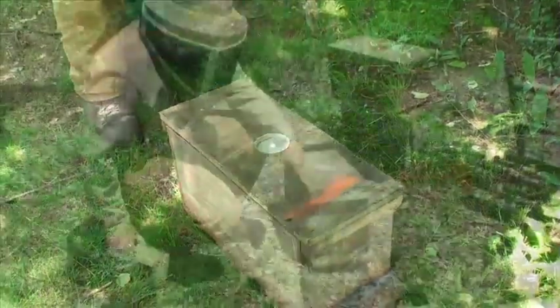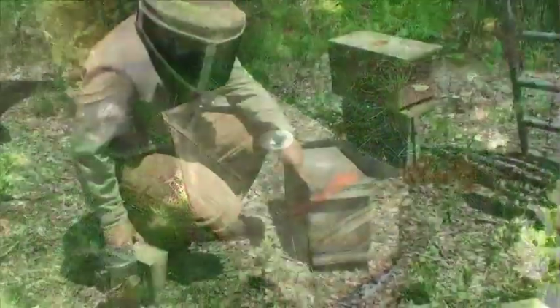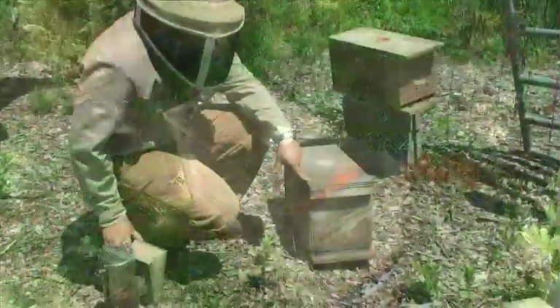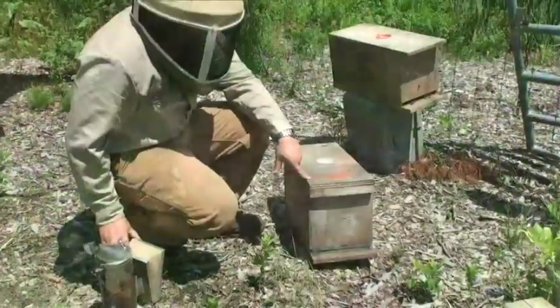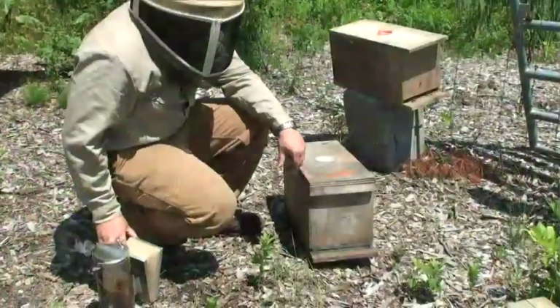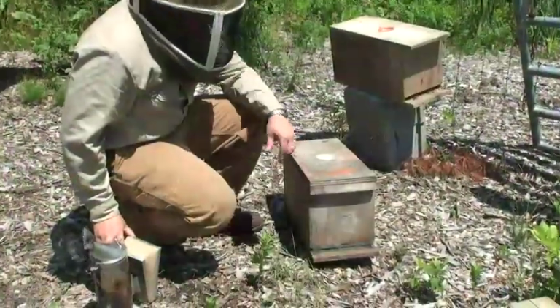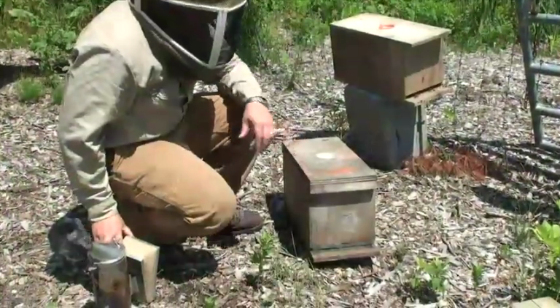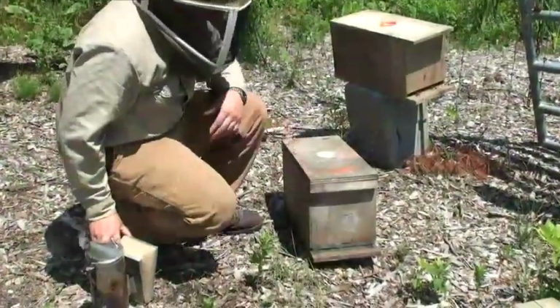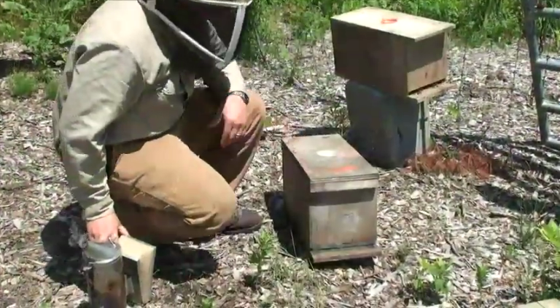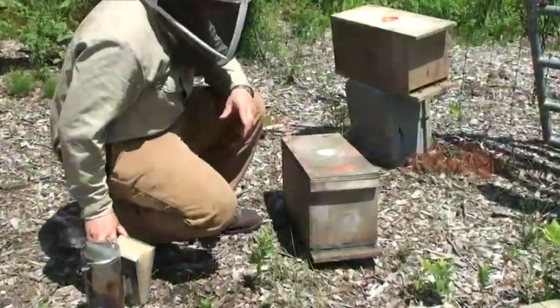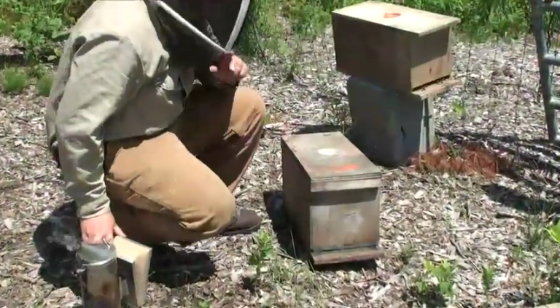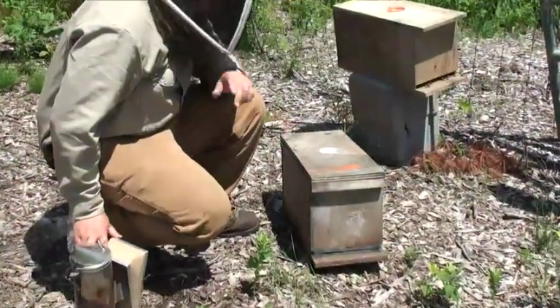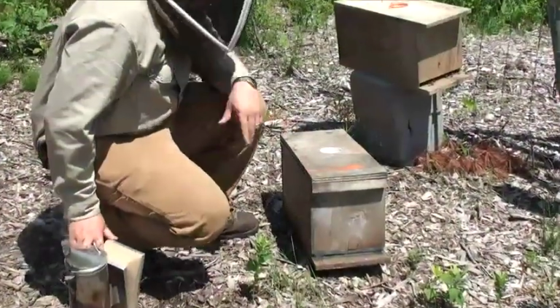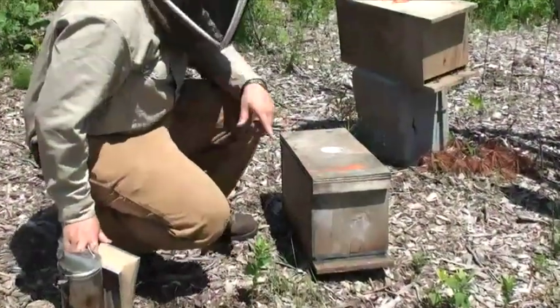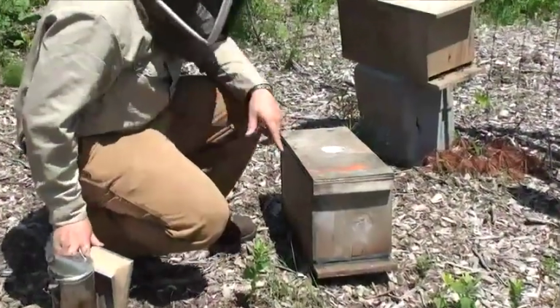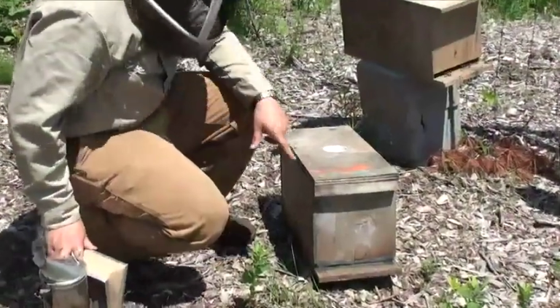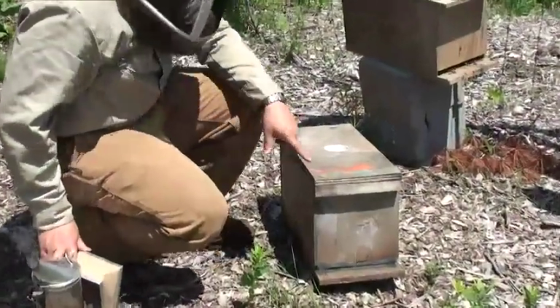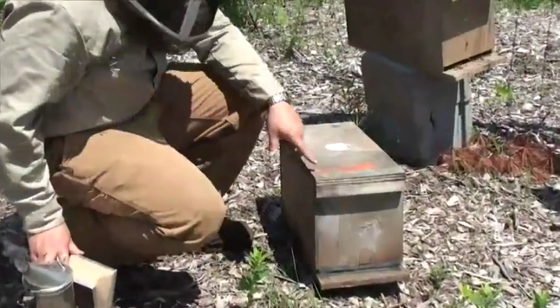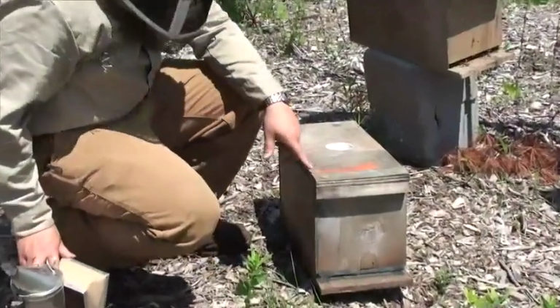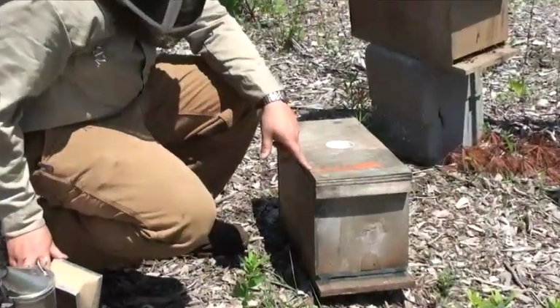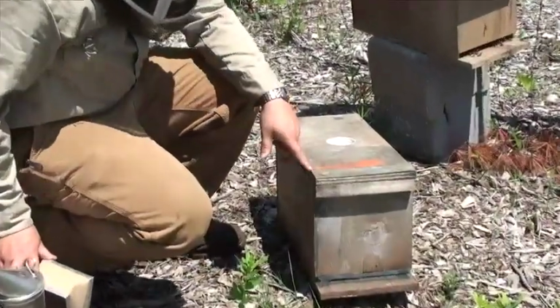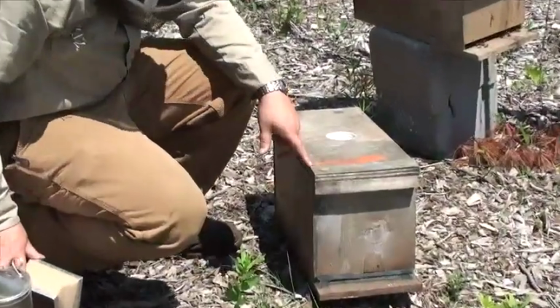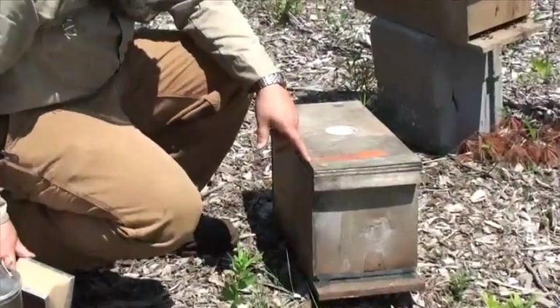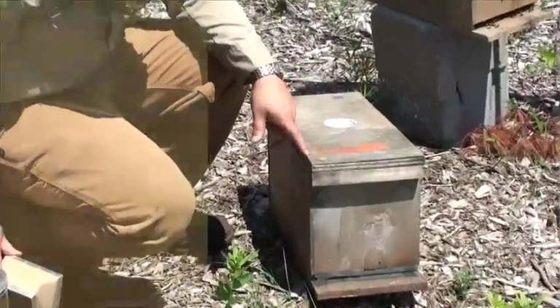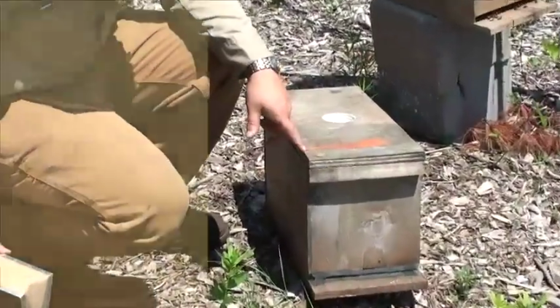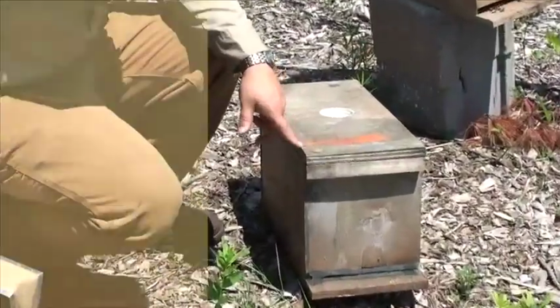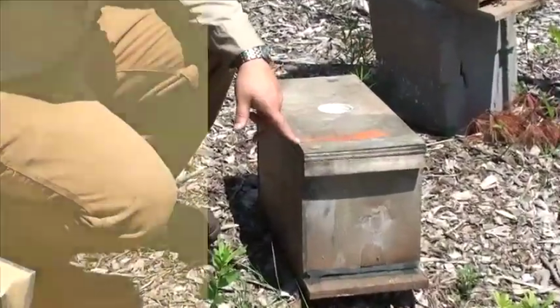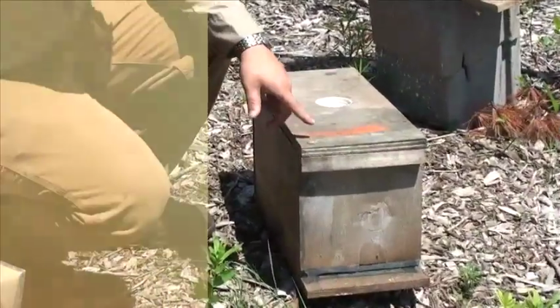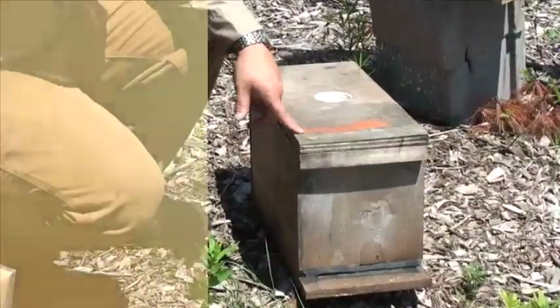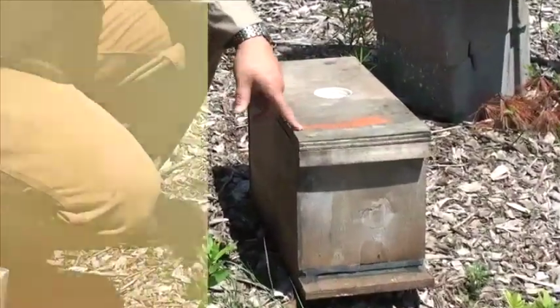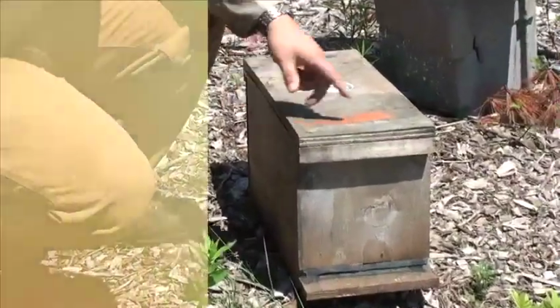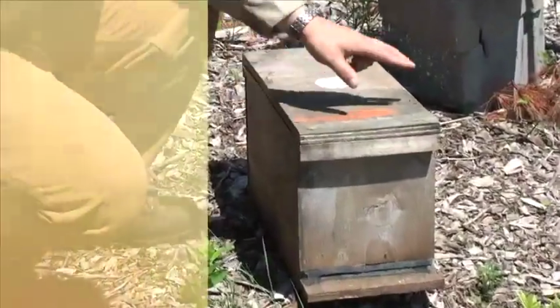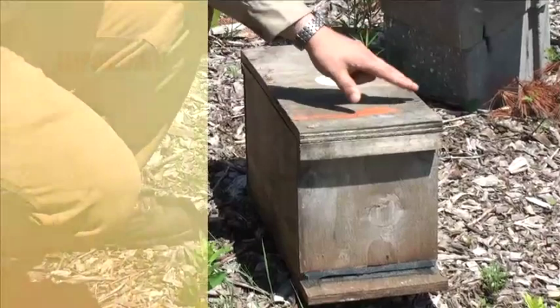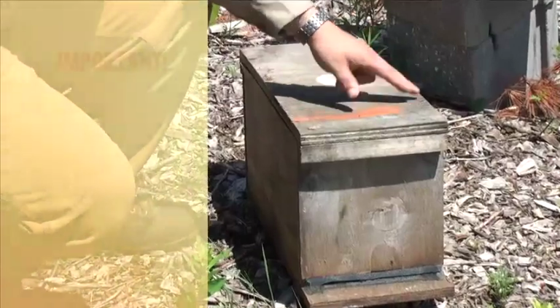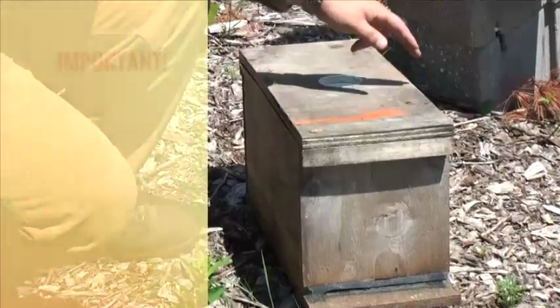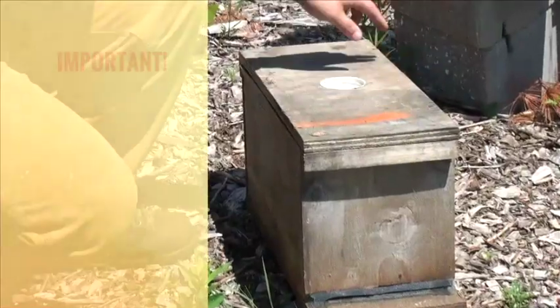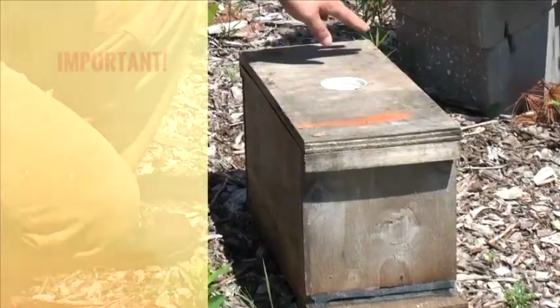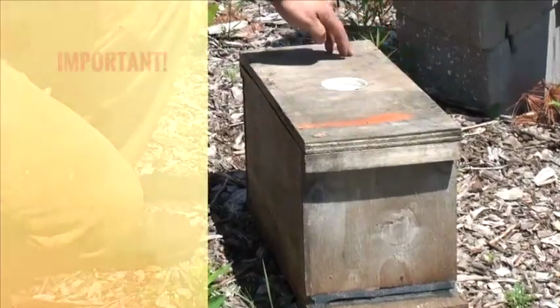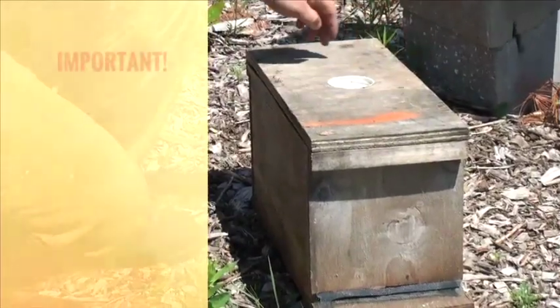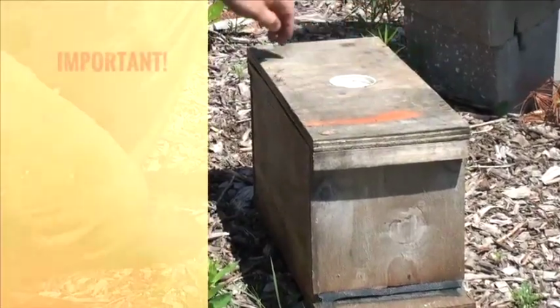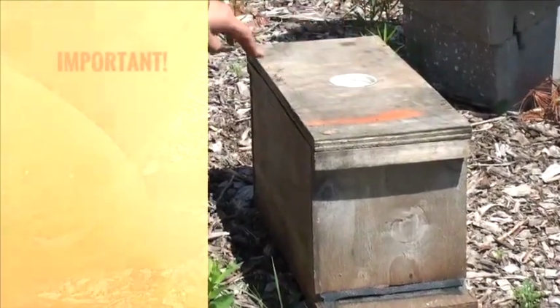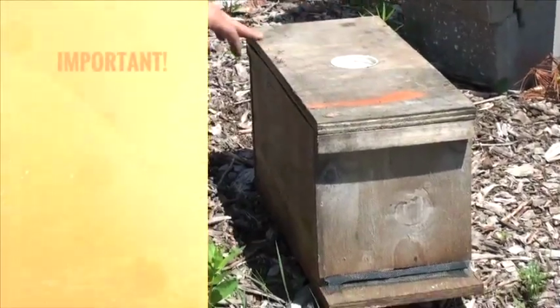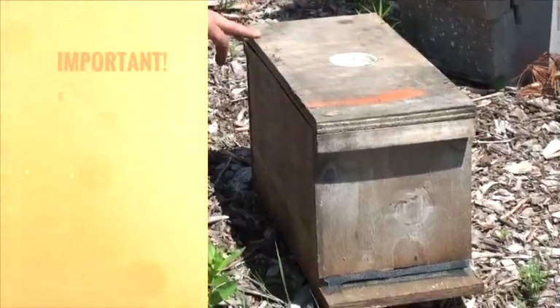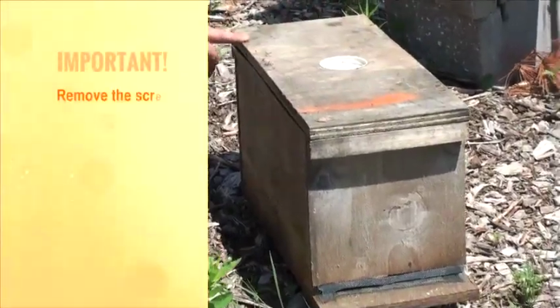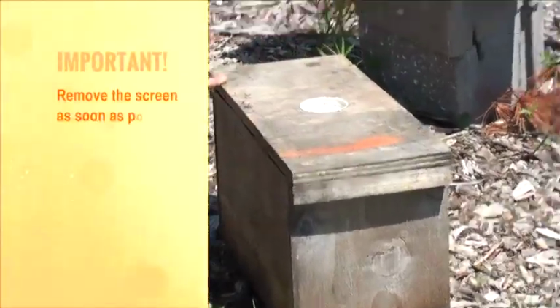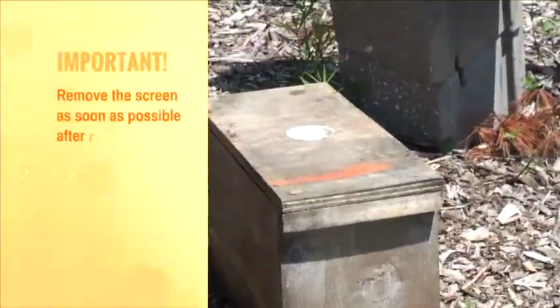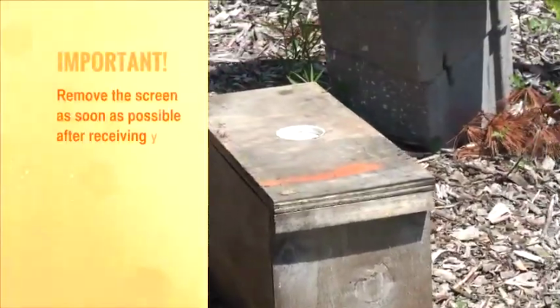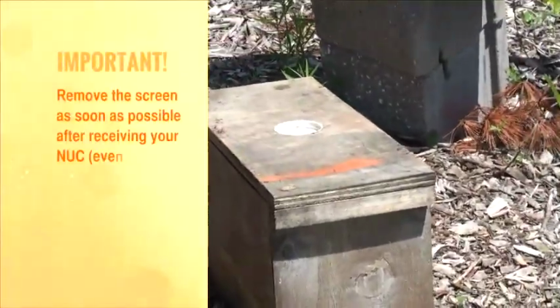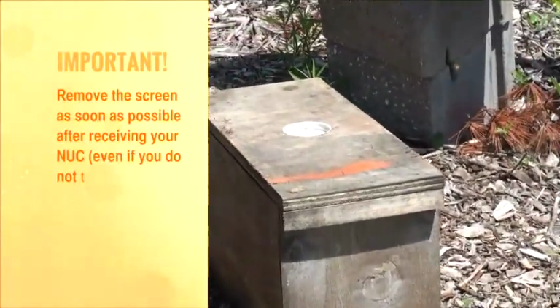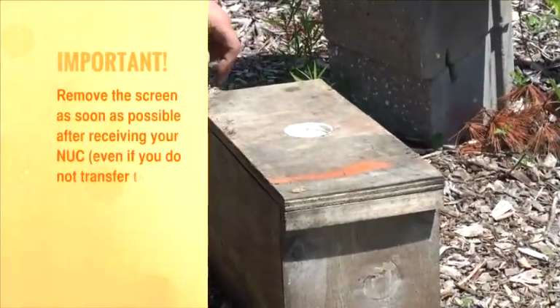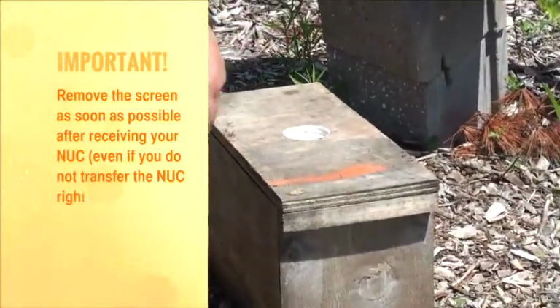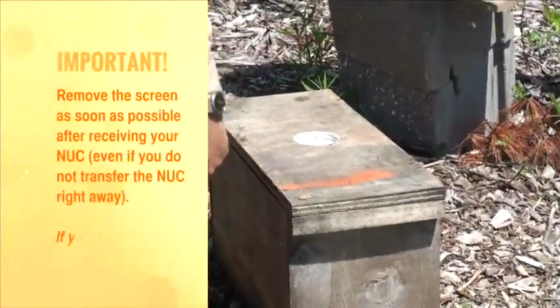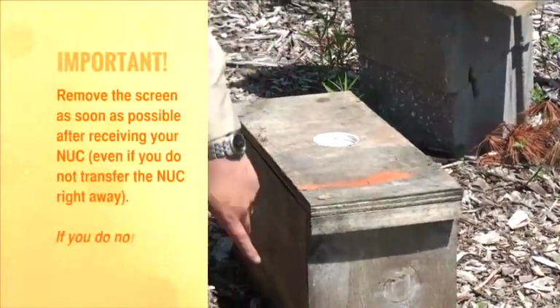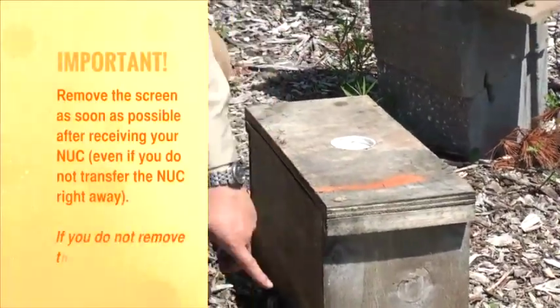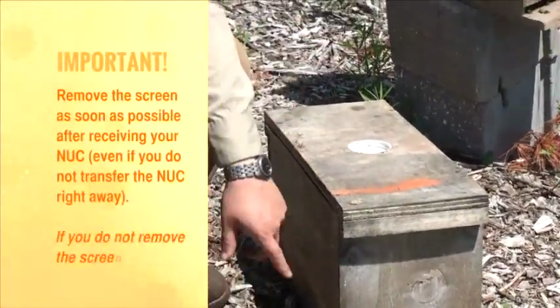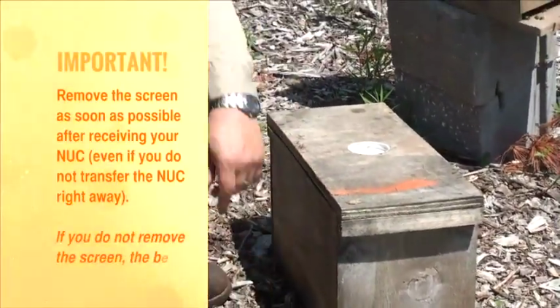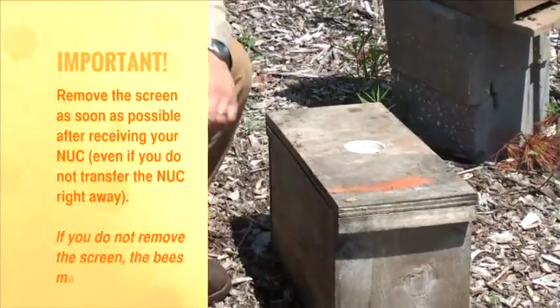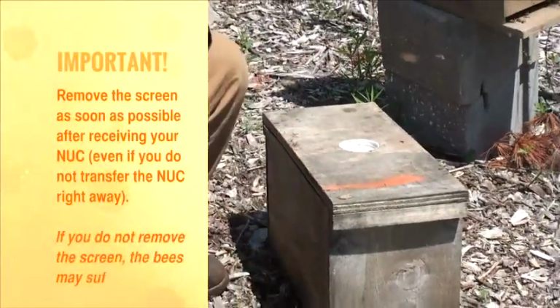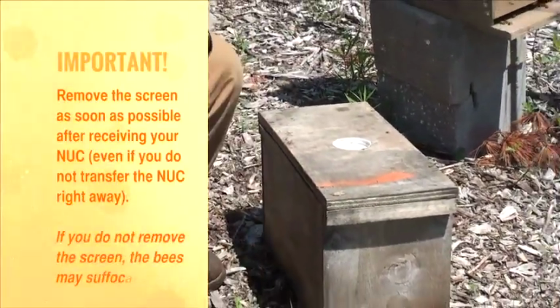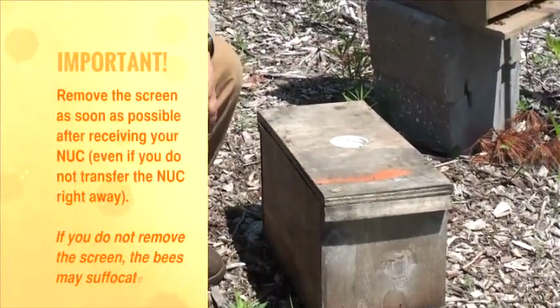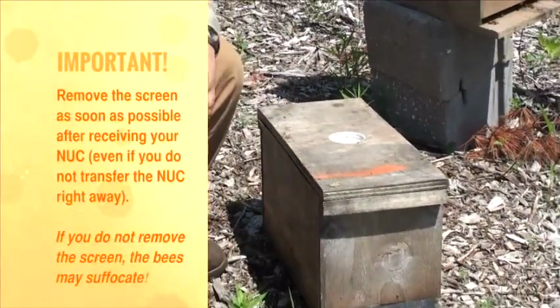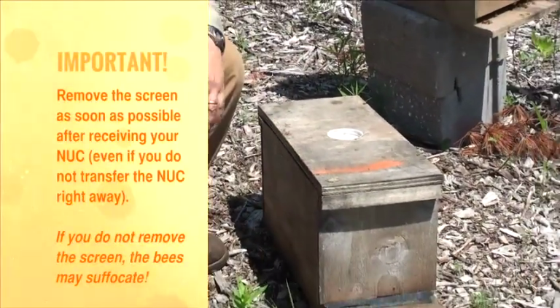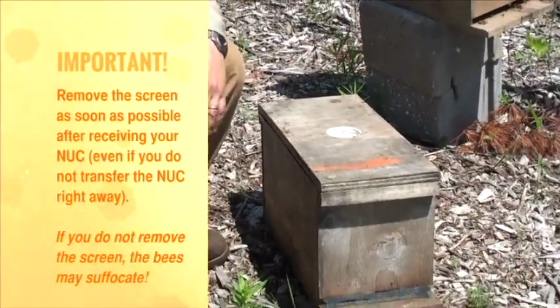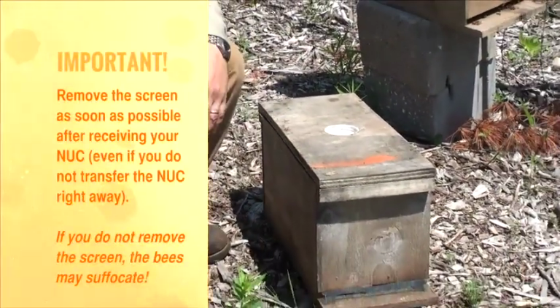I just took it out of the bag earlier and I am going to show you how to take the screws out that are located in the lid here, and also how to pull the screen.